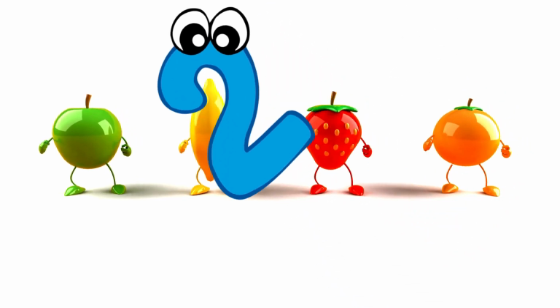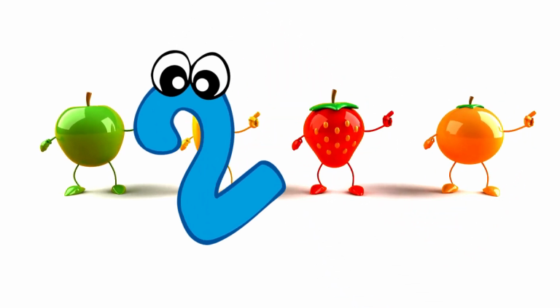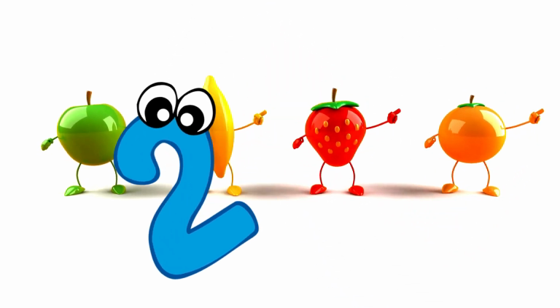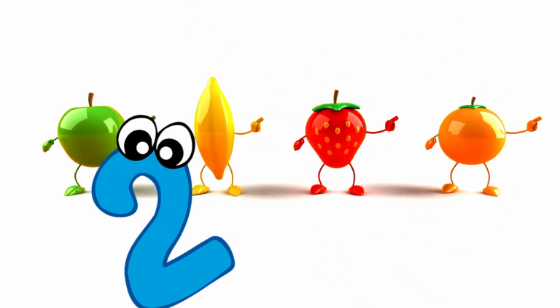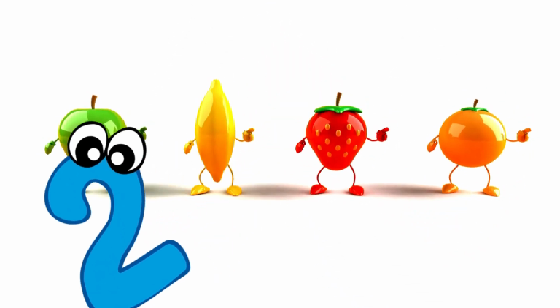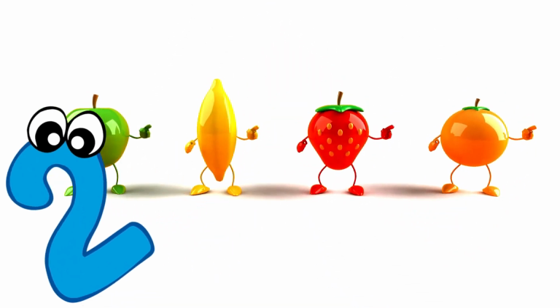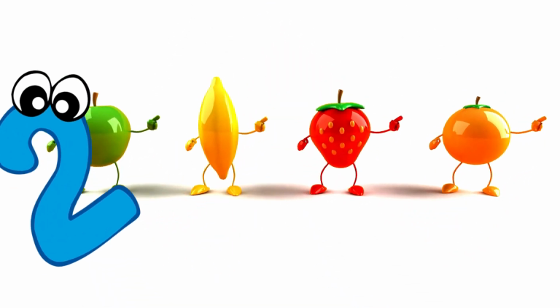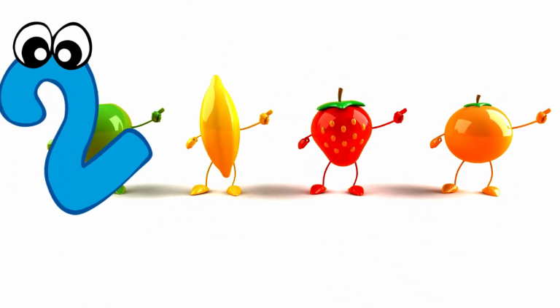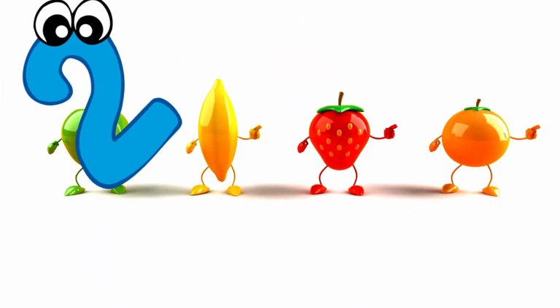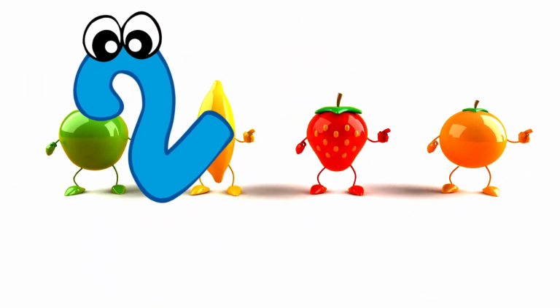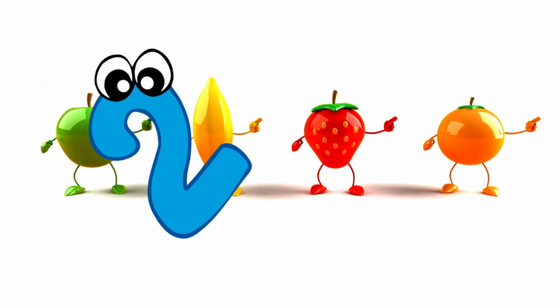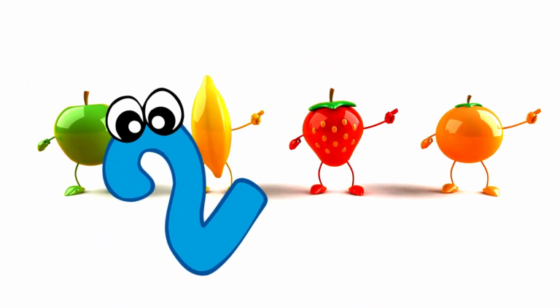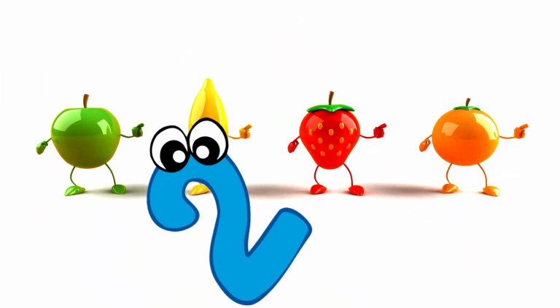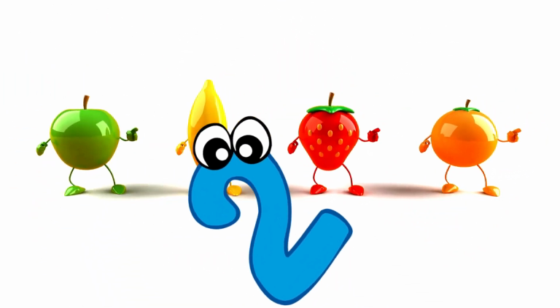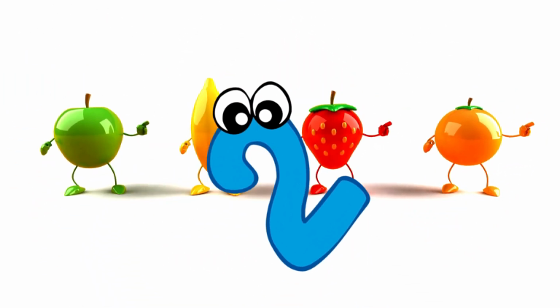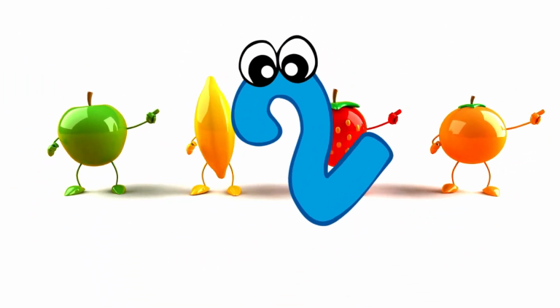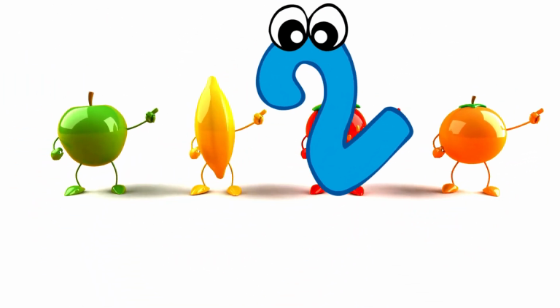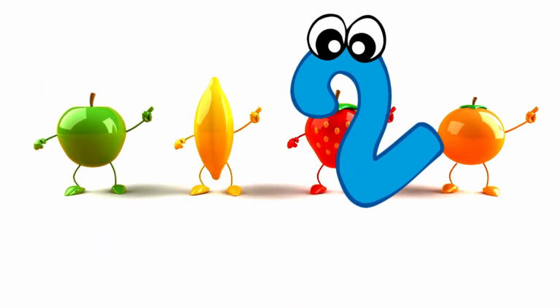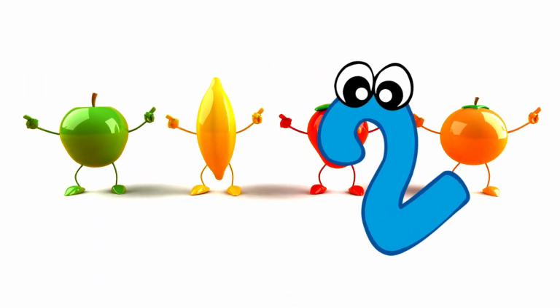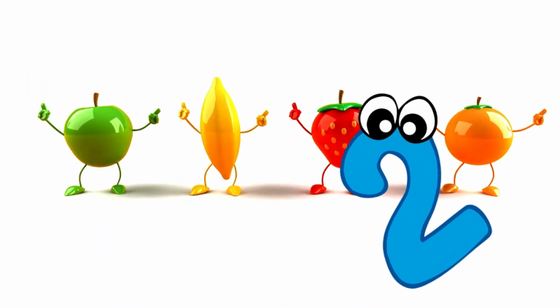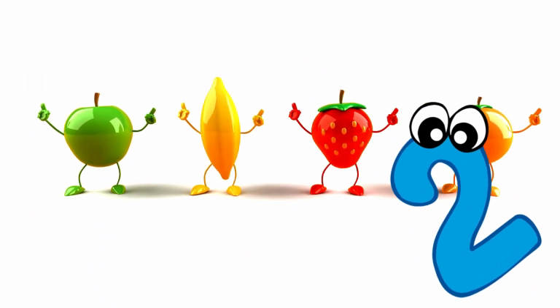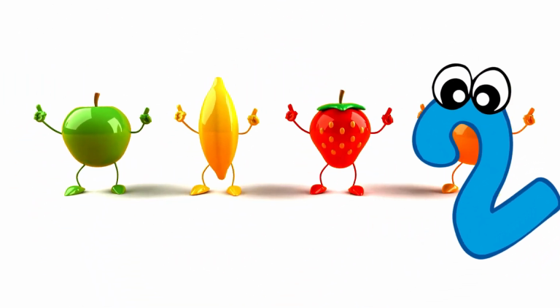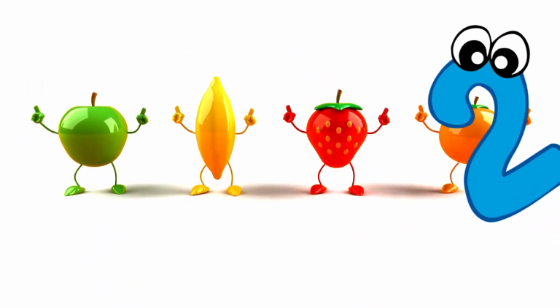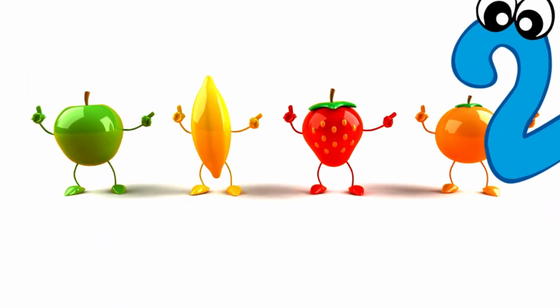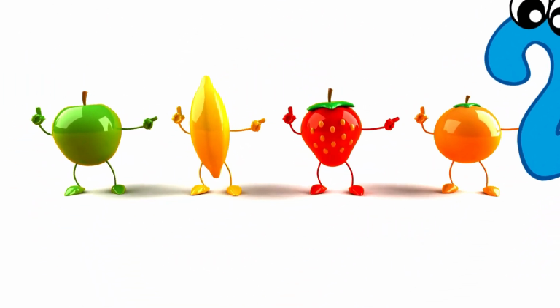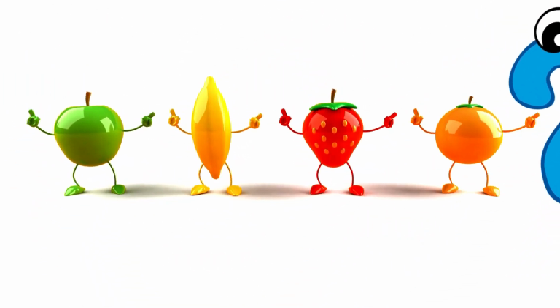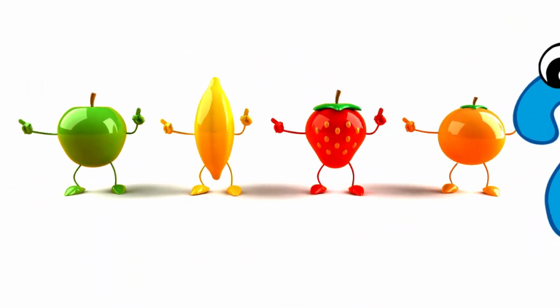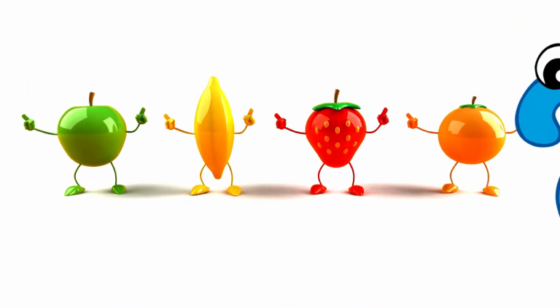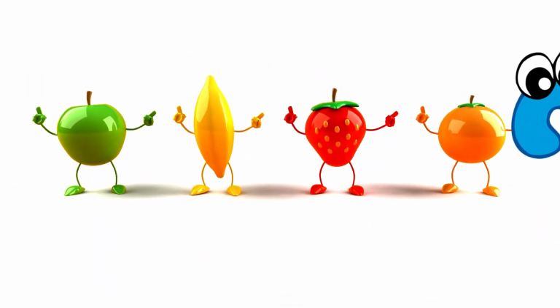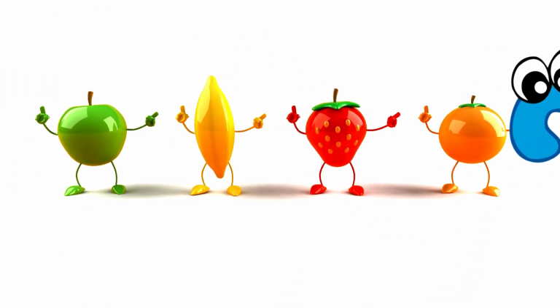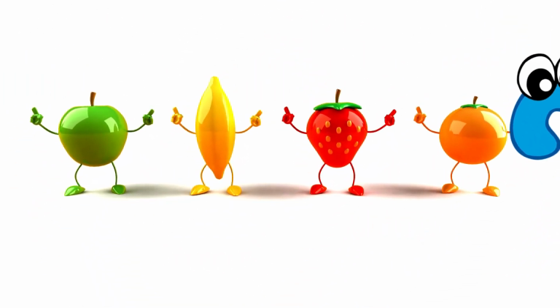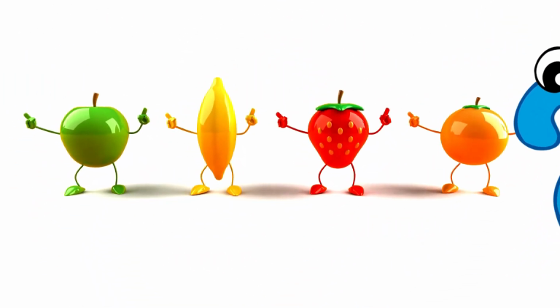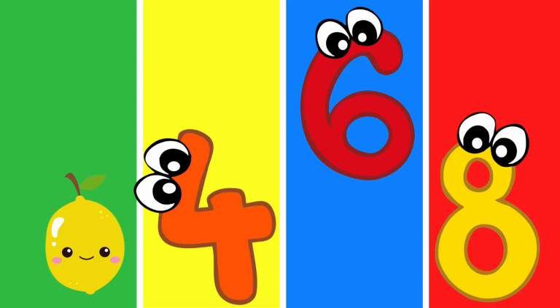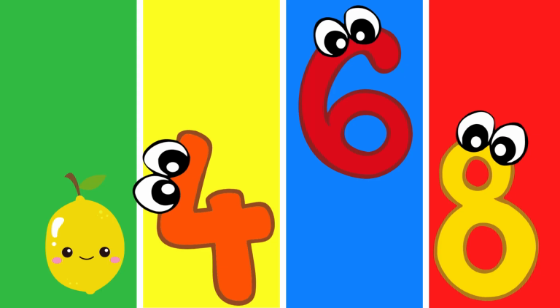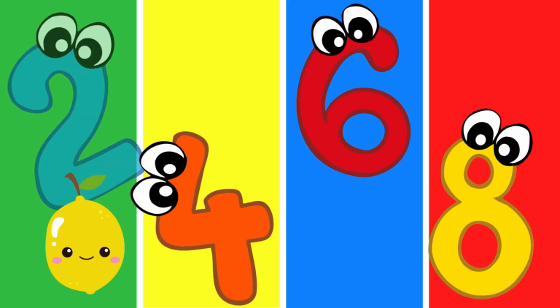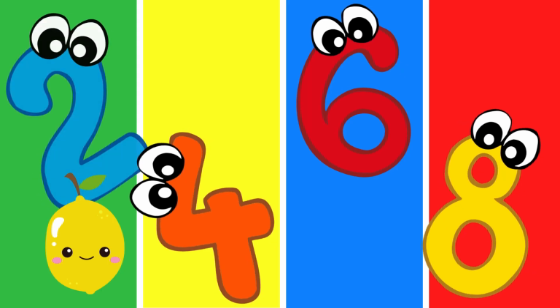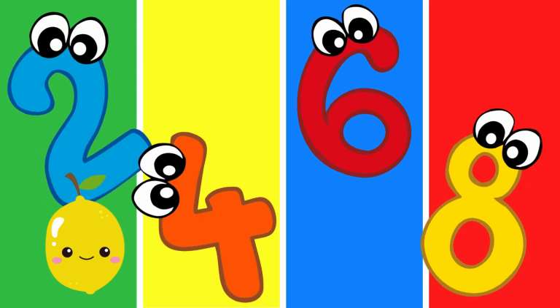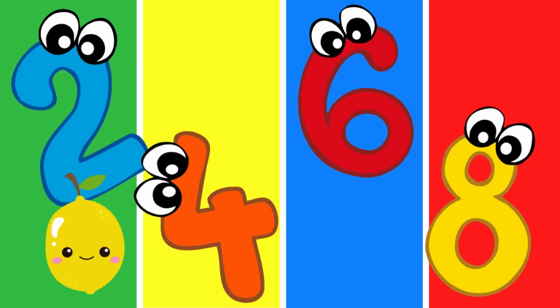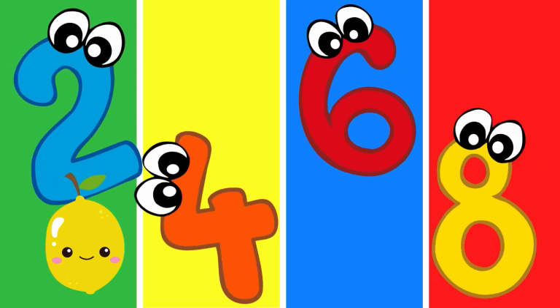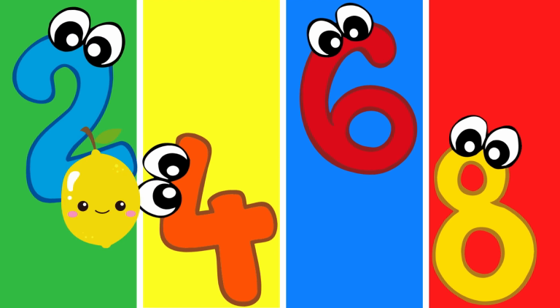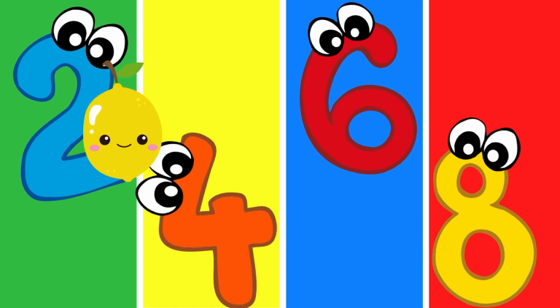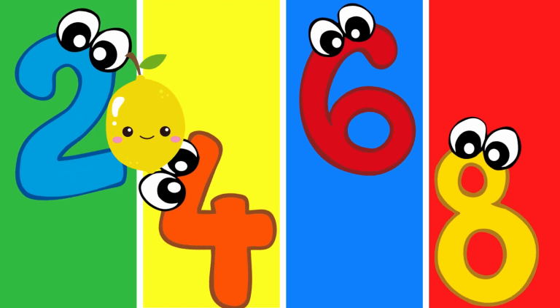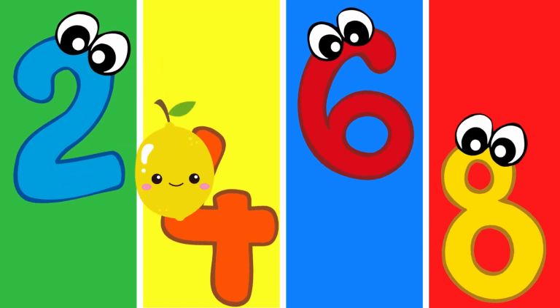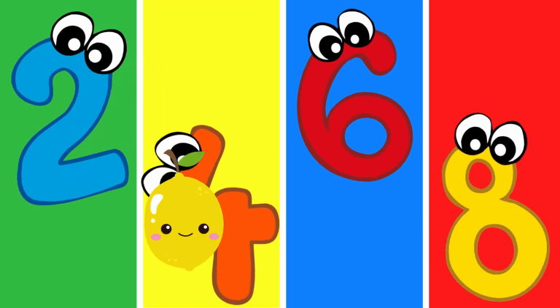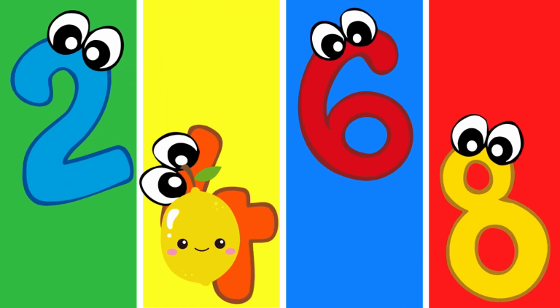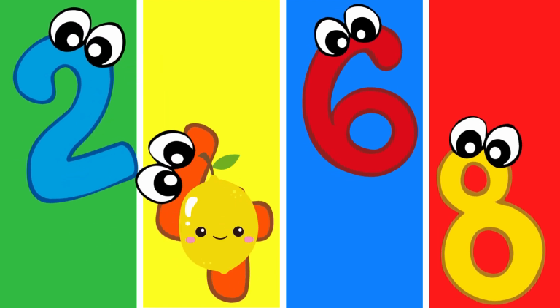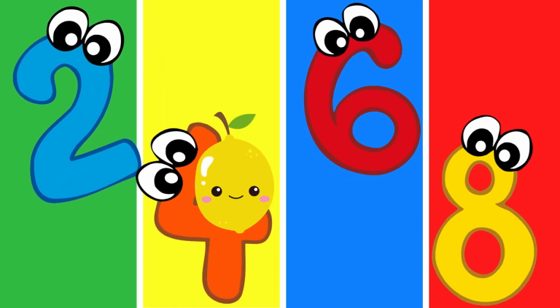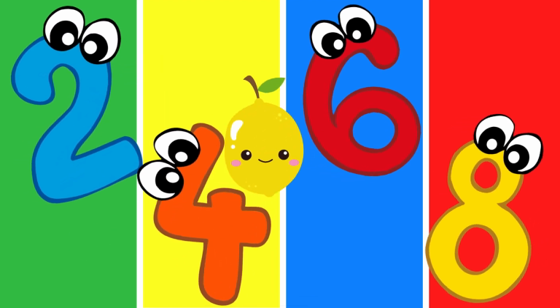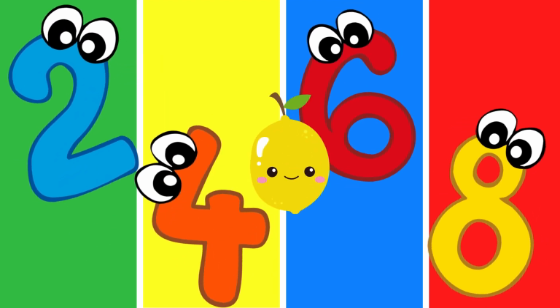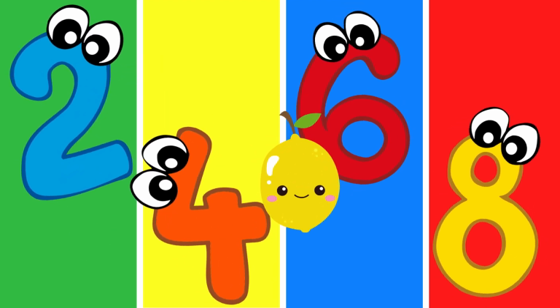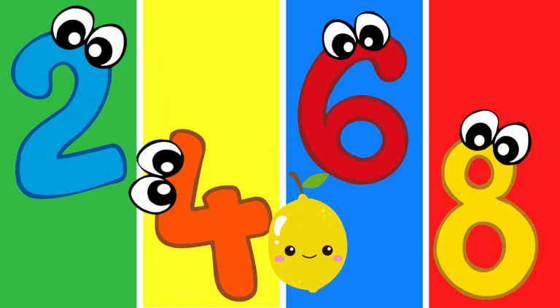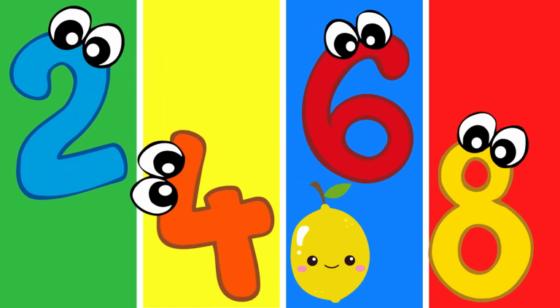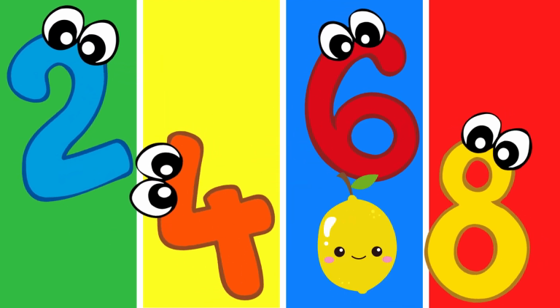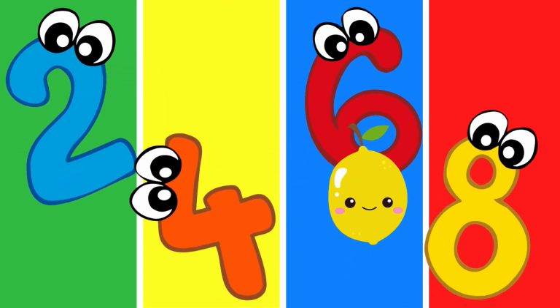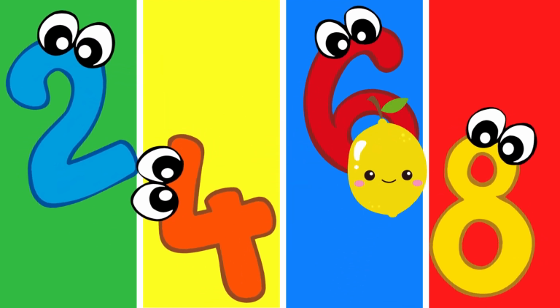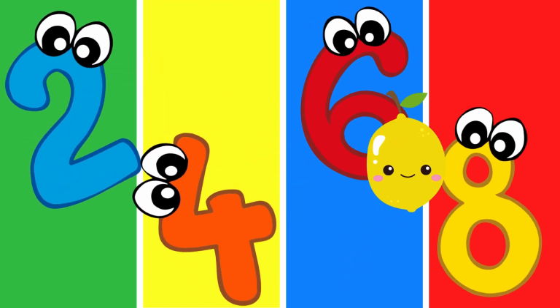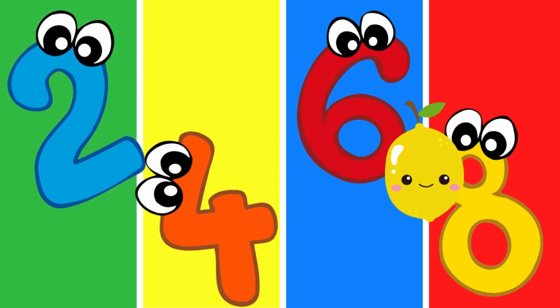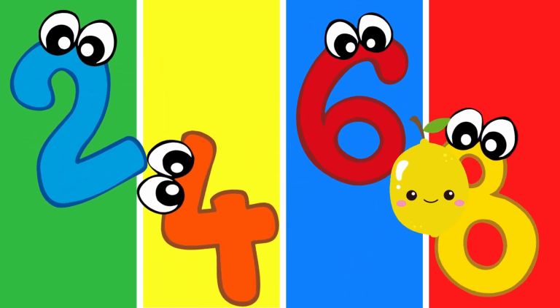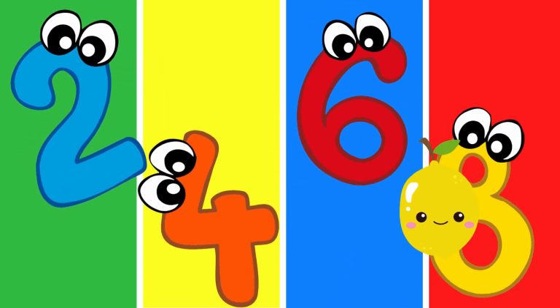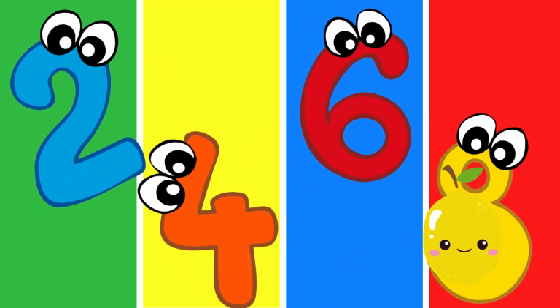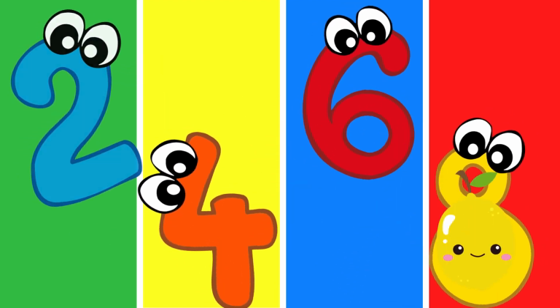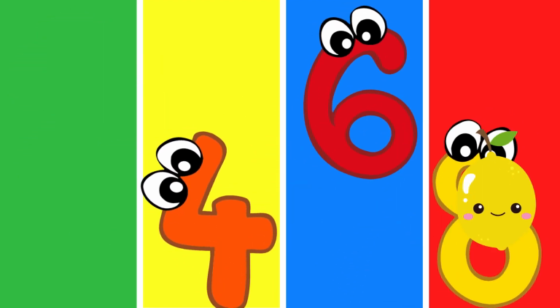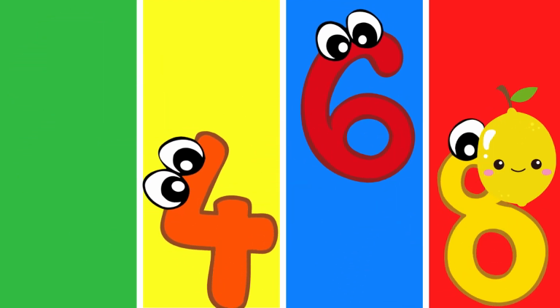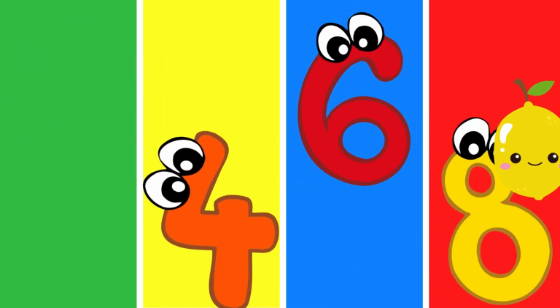Three, four, skip some more. Counting by twos. Two, four, six, eight, who do we appreciate?